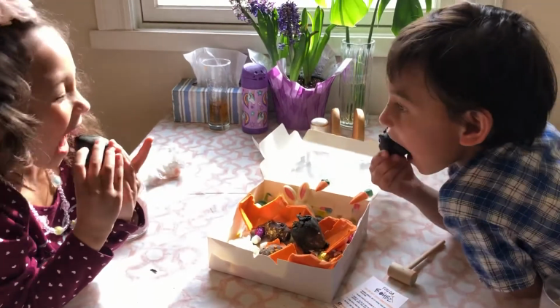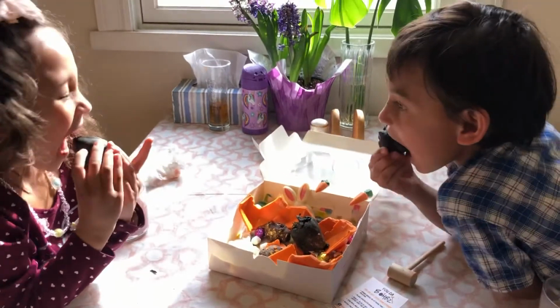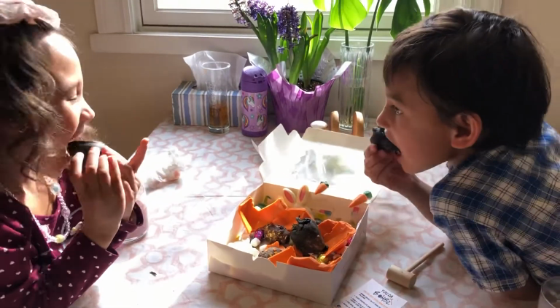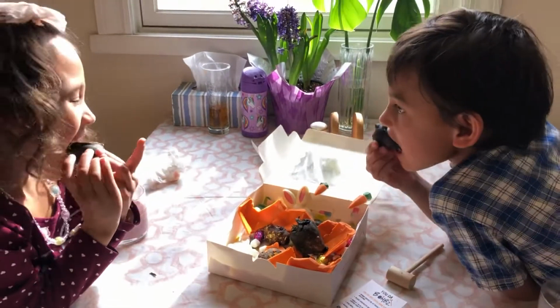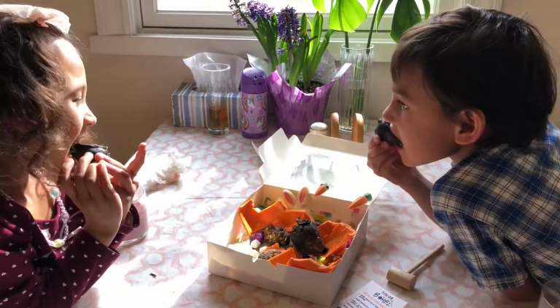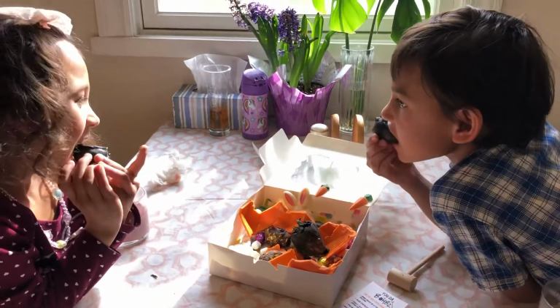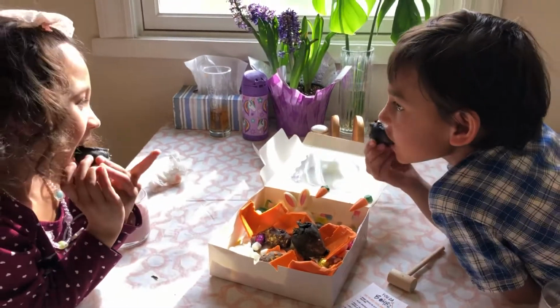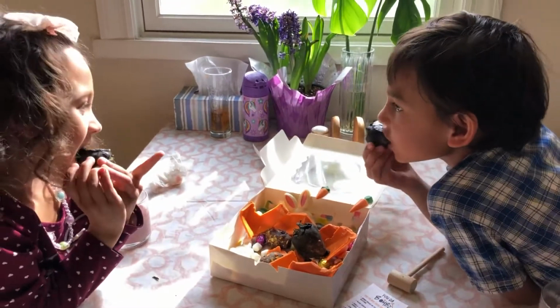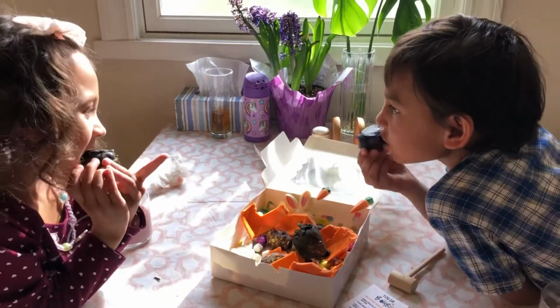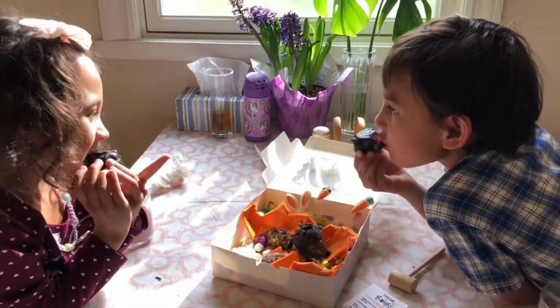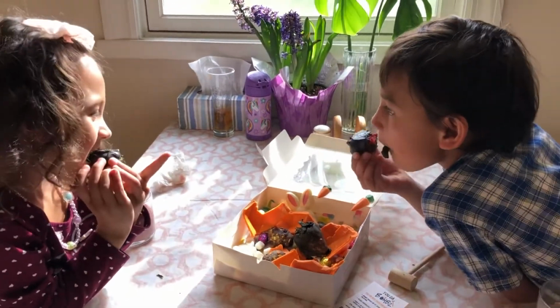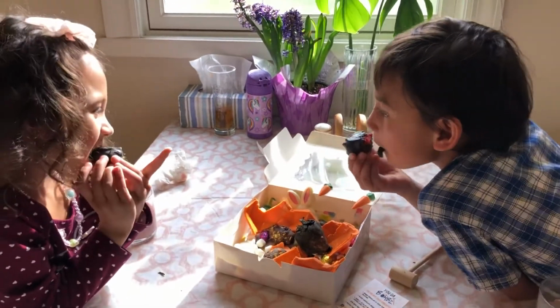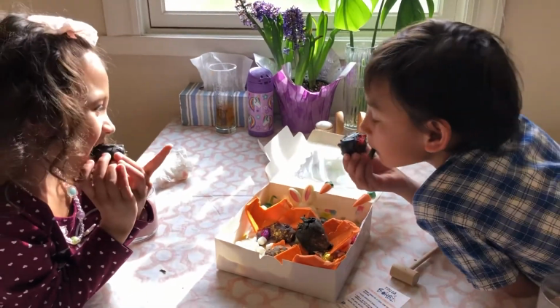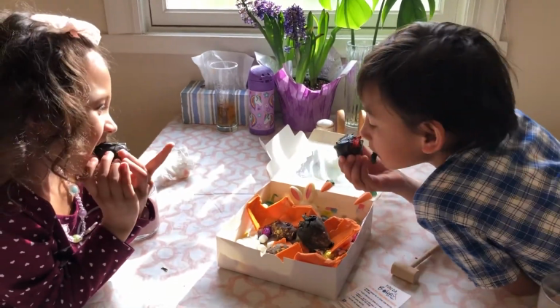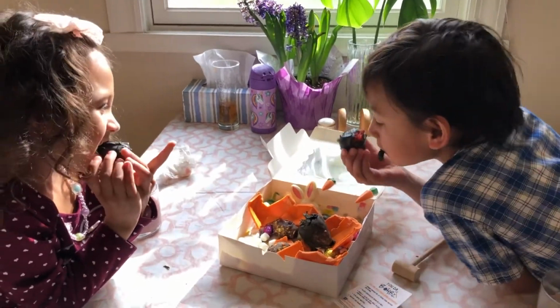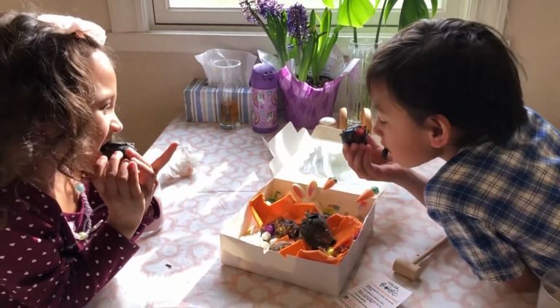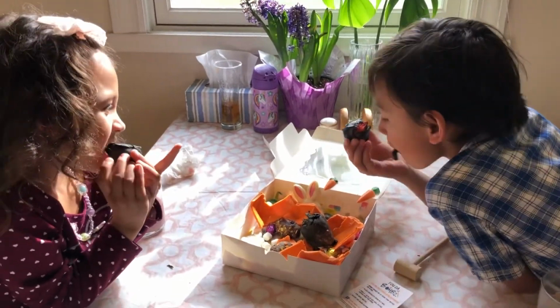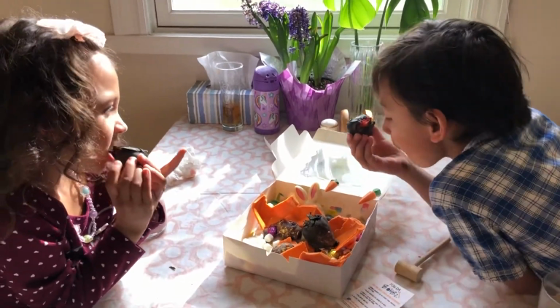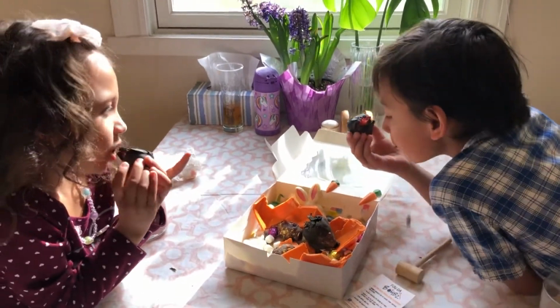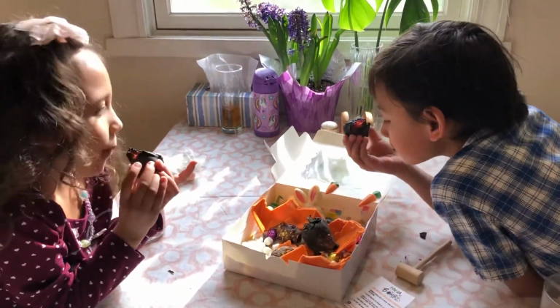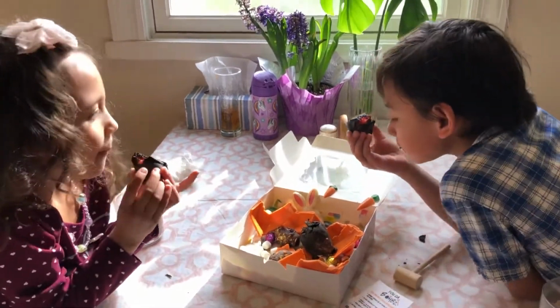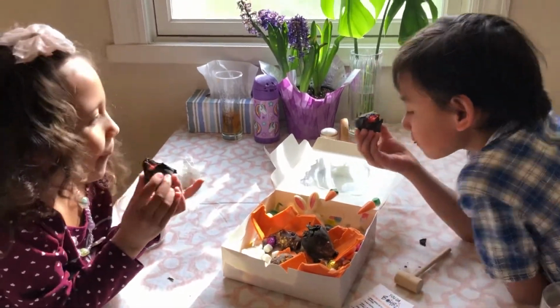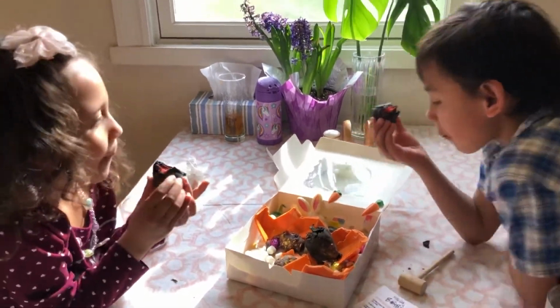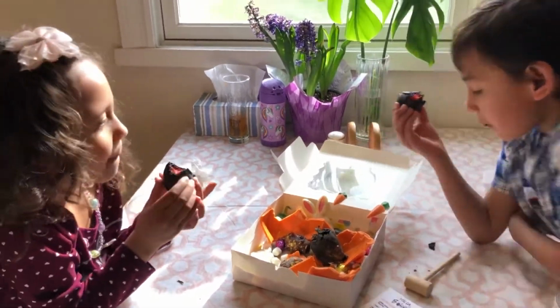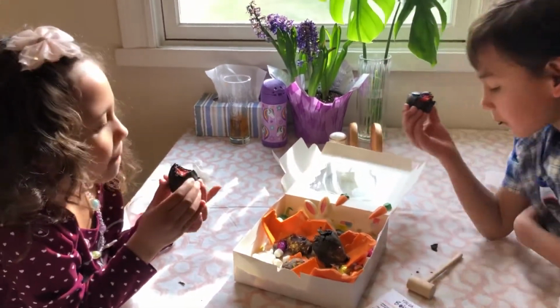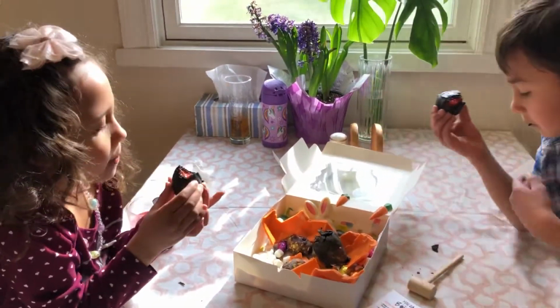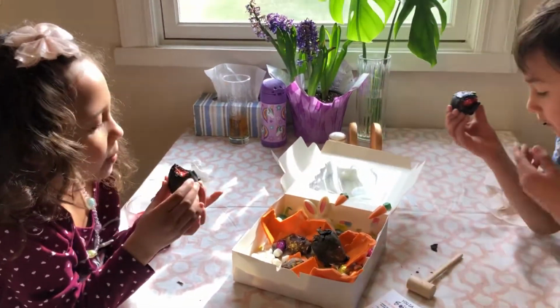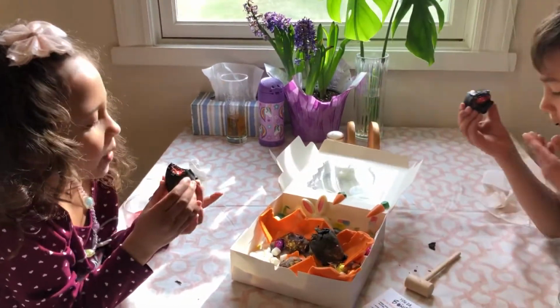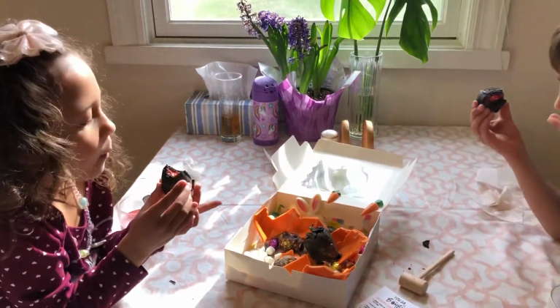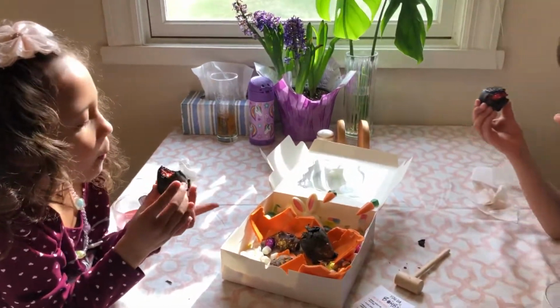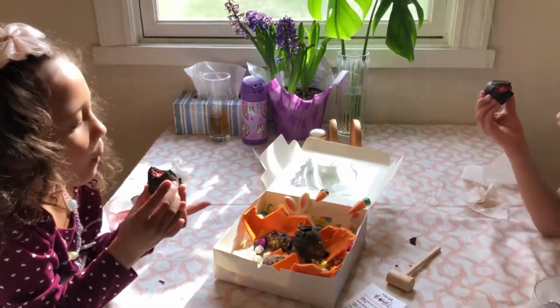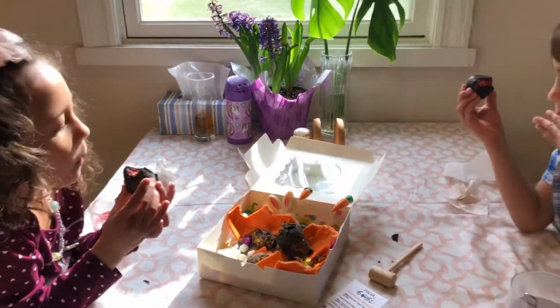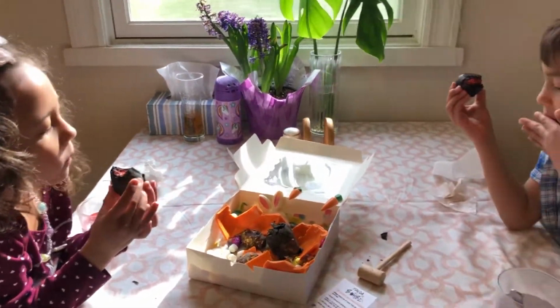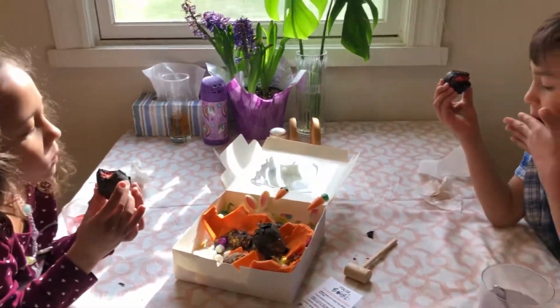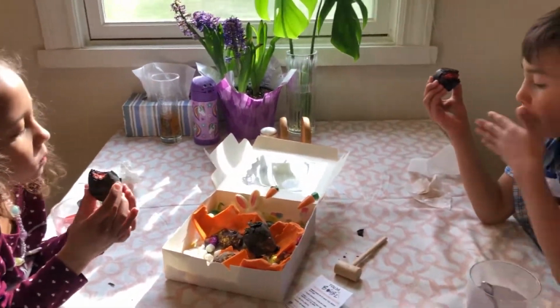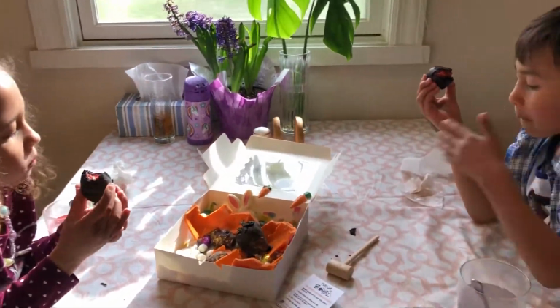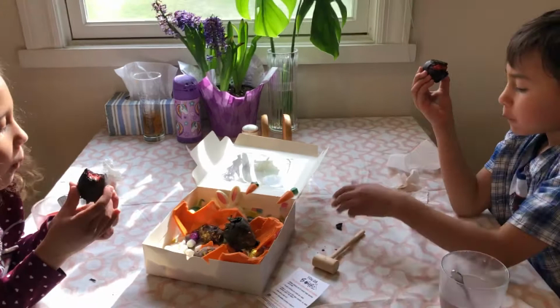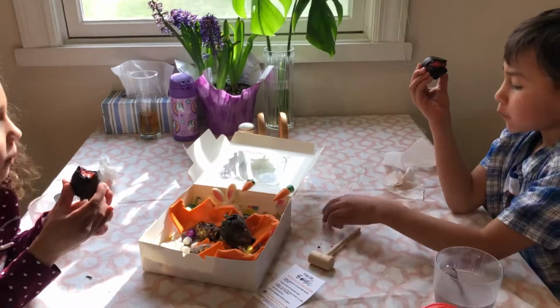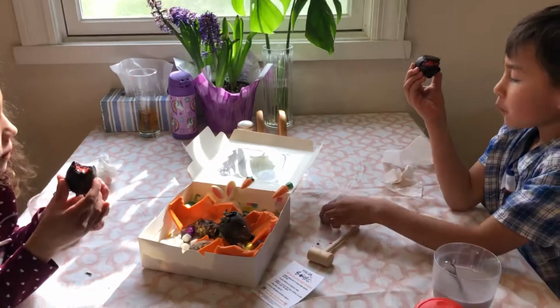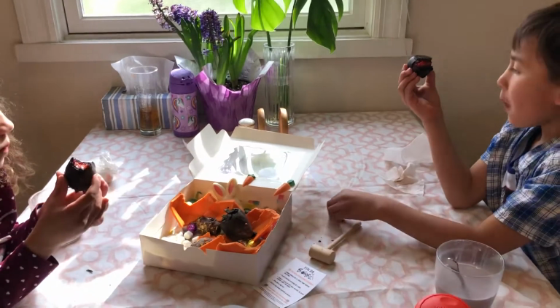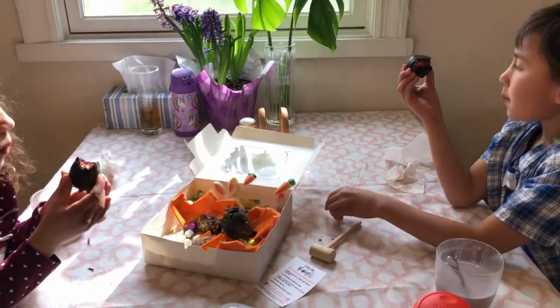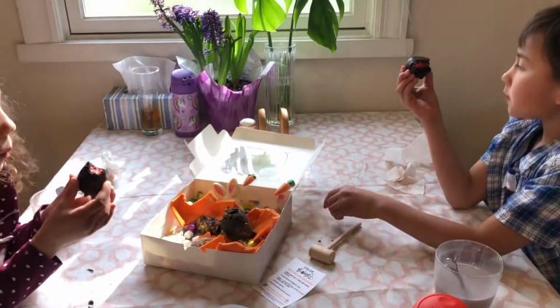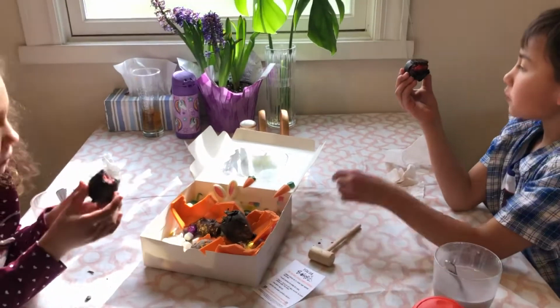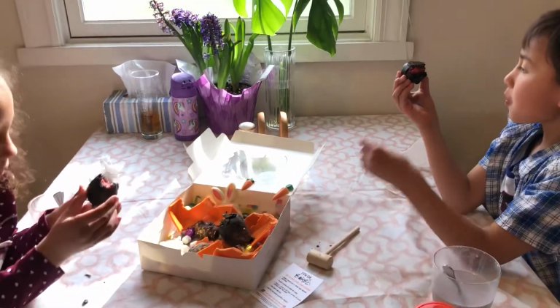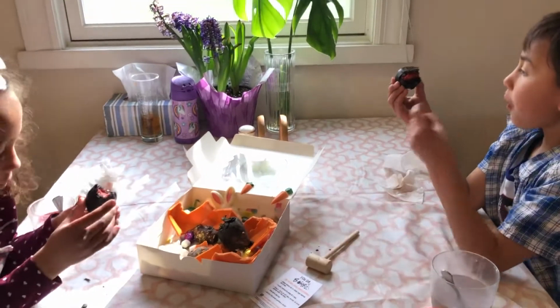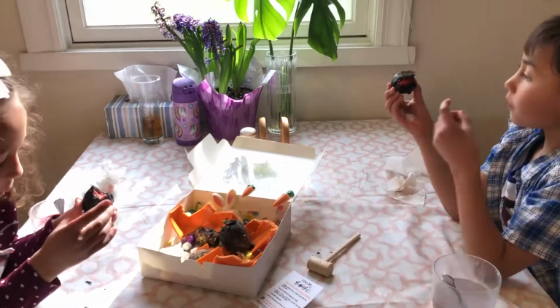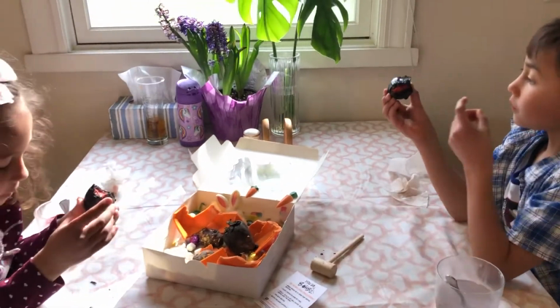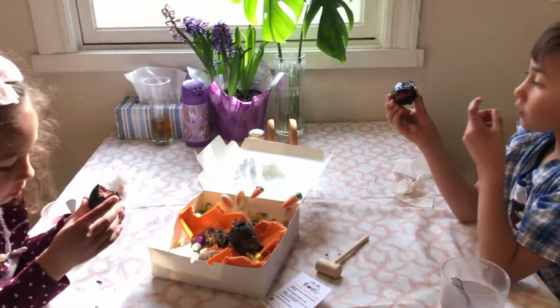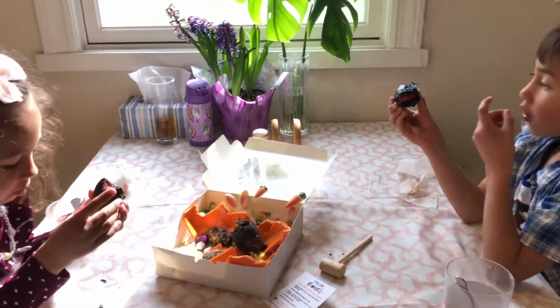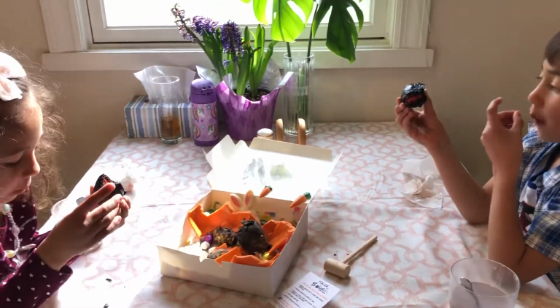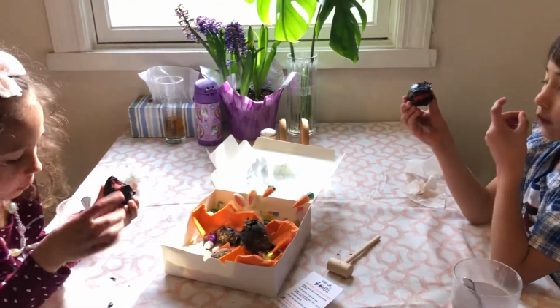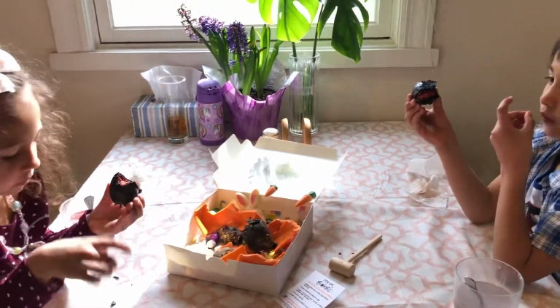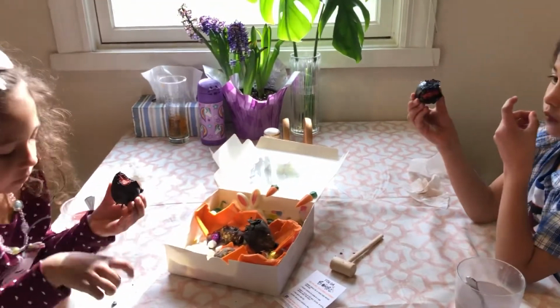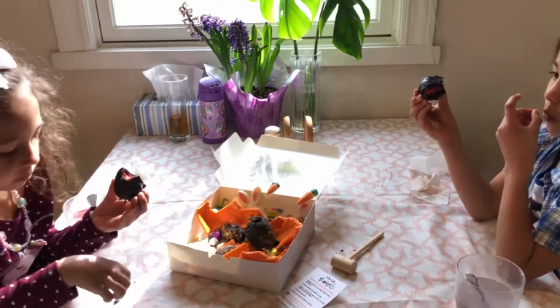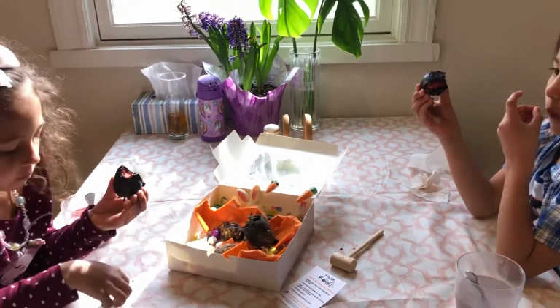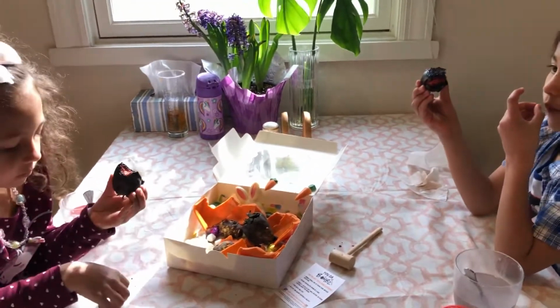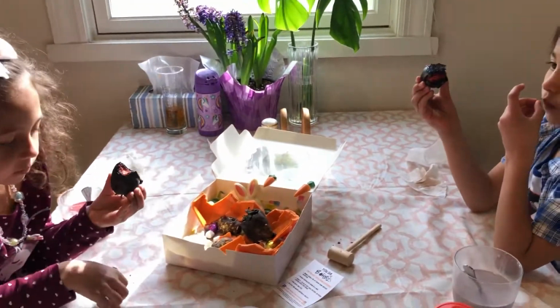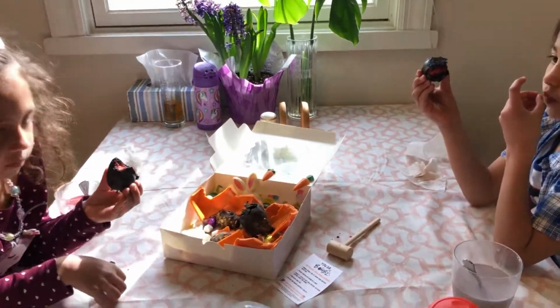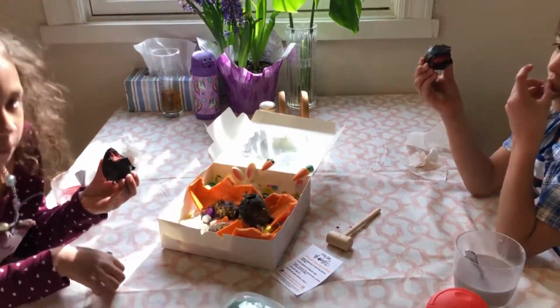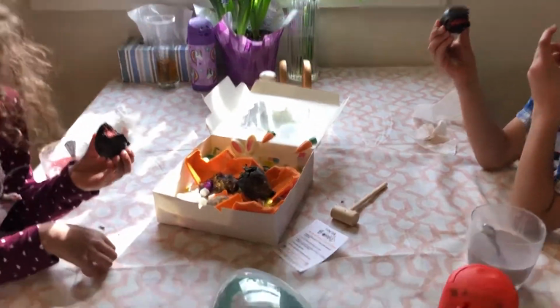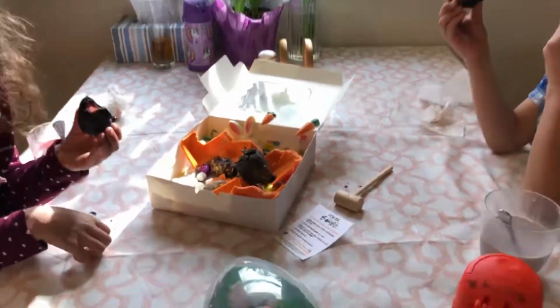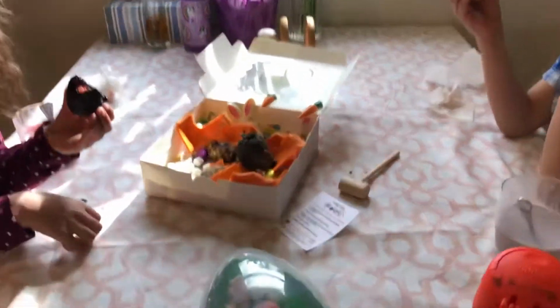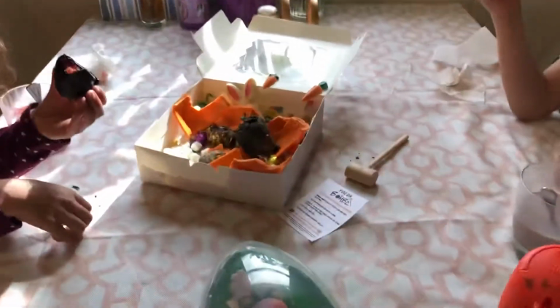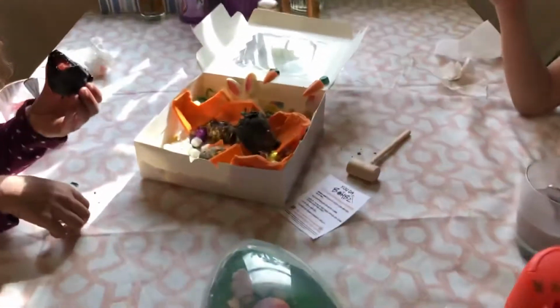Maybe your mom wants to cut them in pieces. Oh, he's like, I'm eating this thing. He's like, I am digging in. Yum, yum.